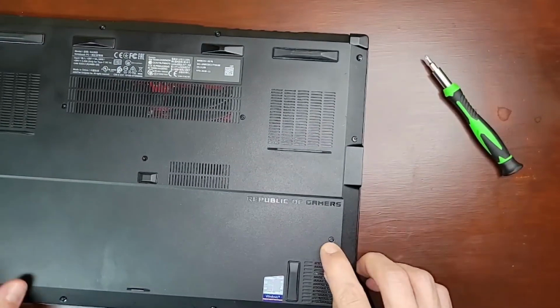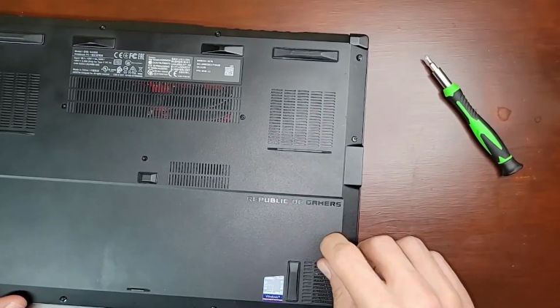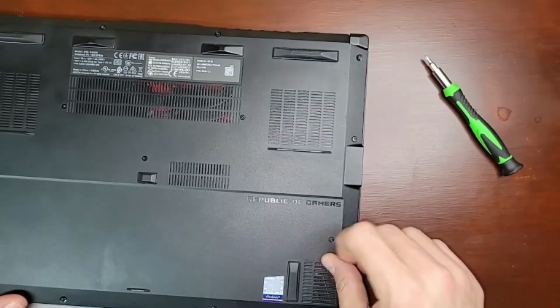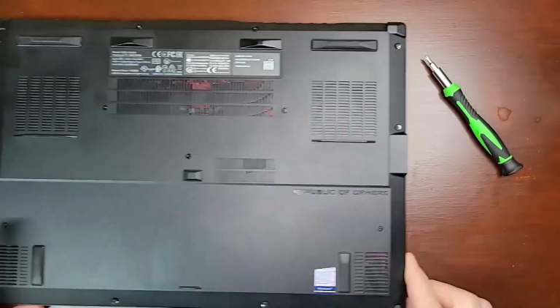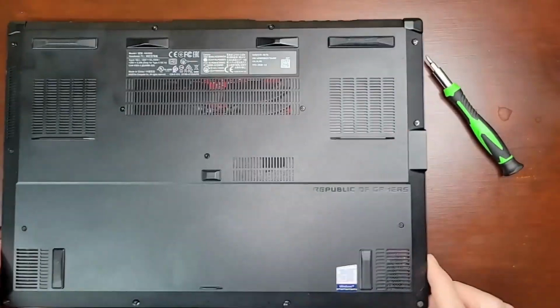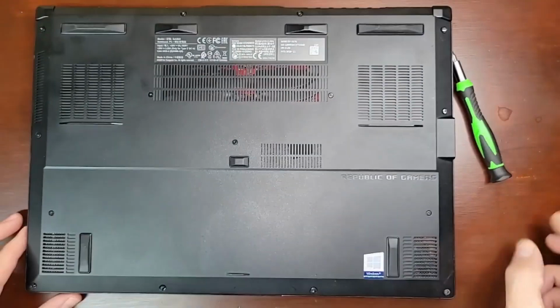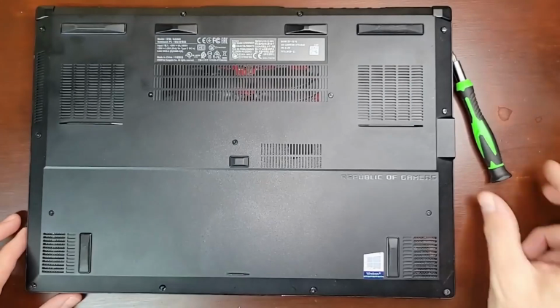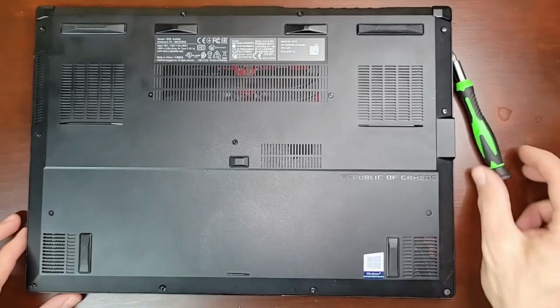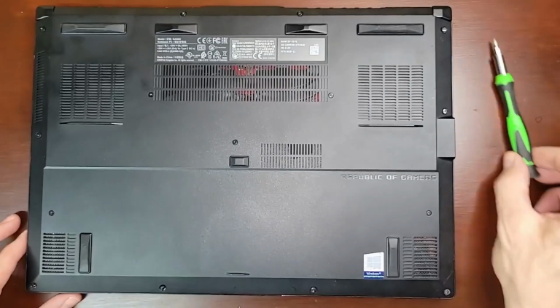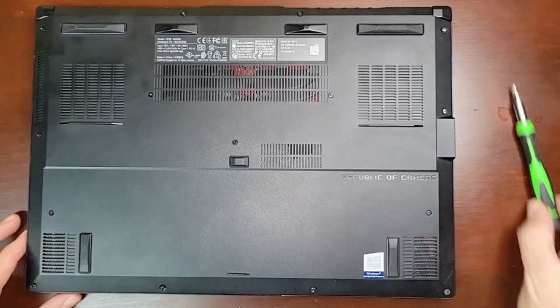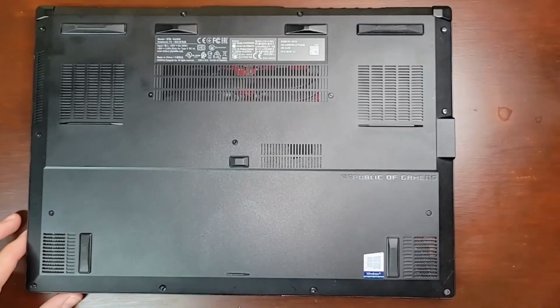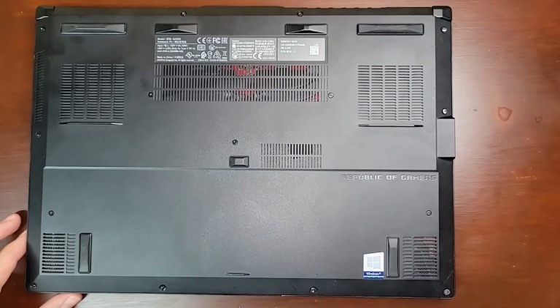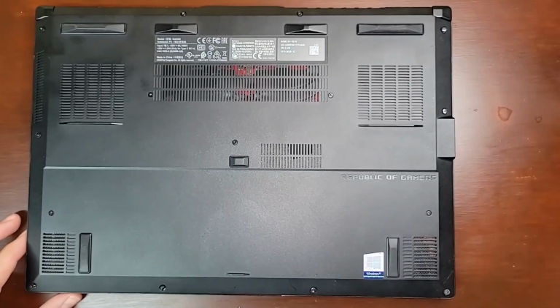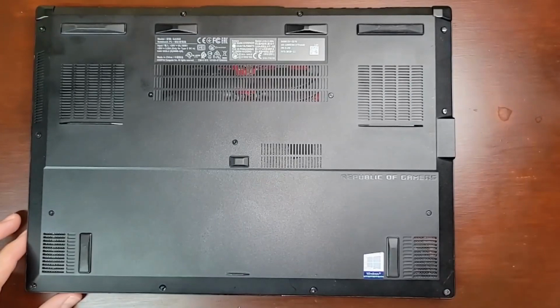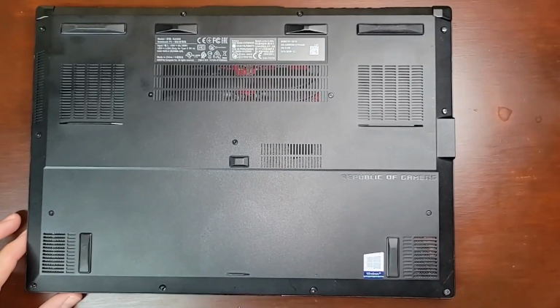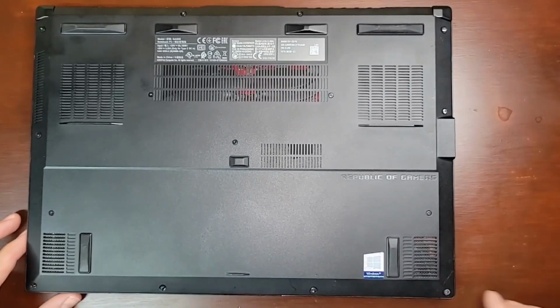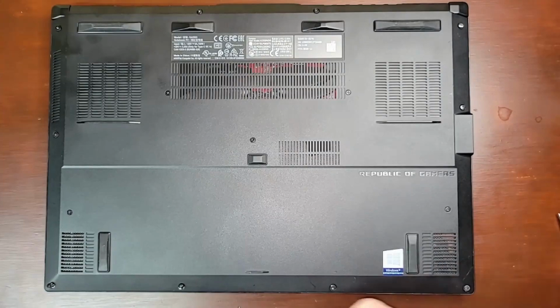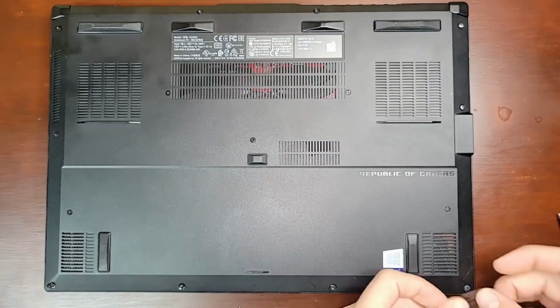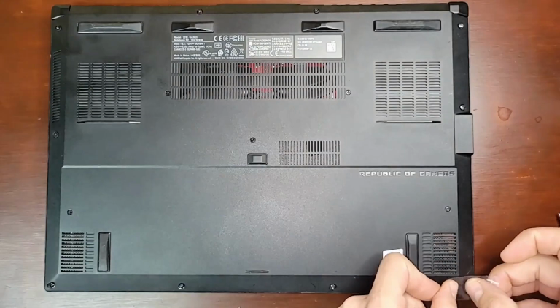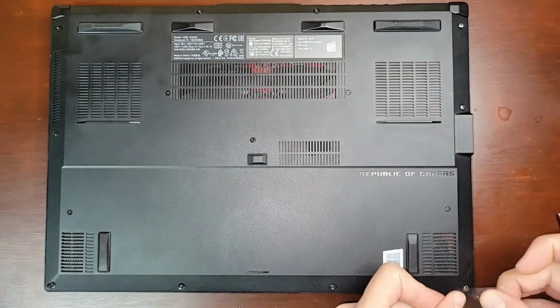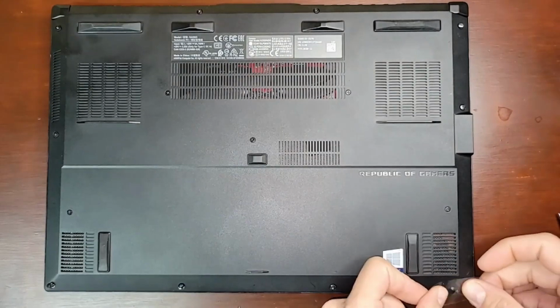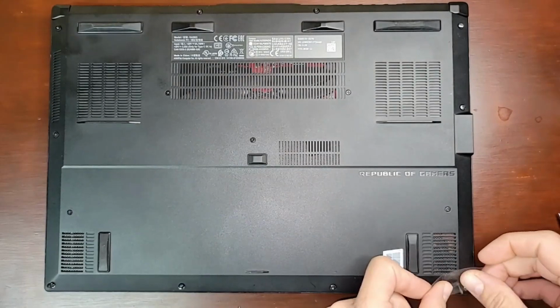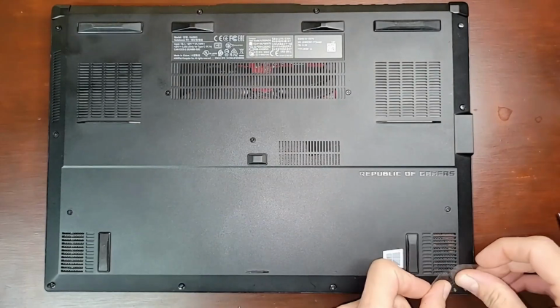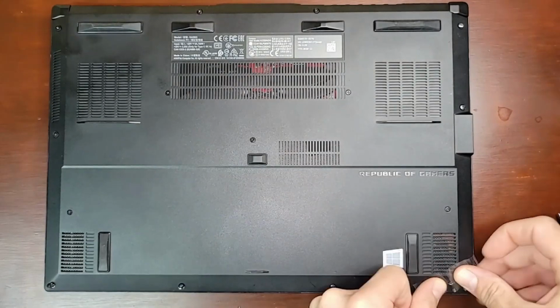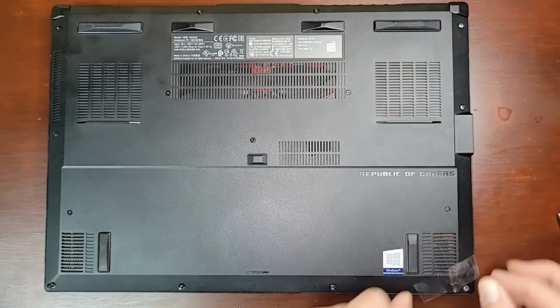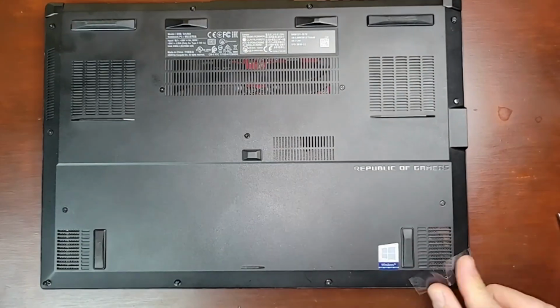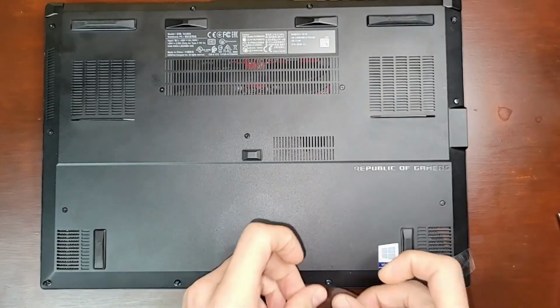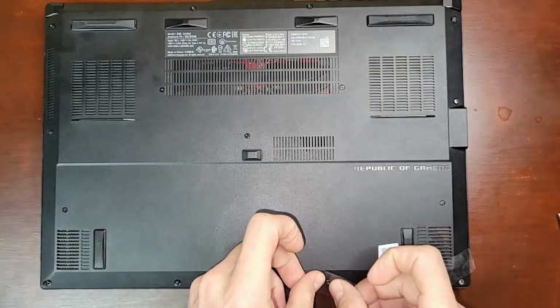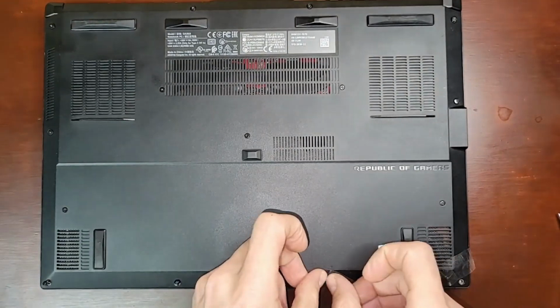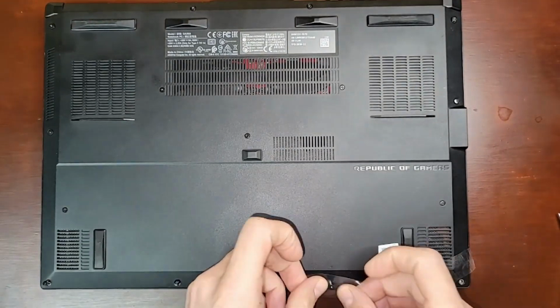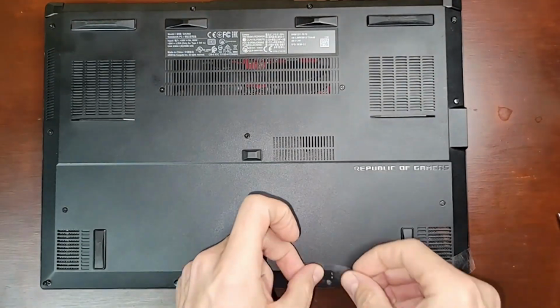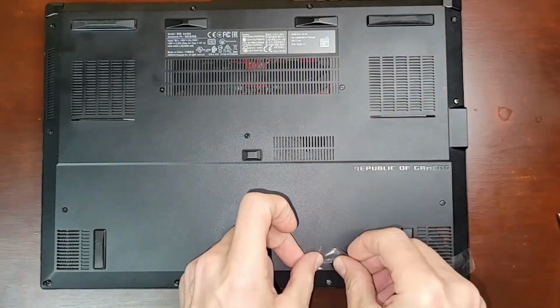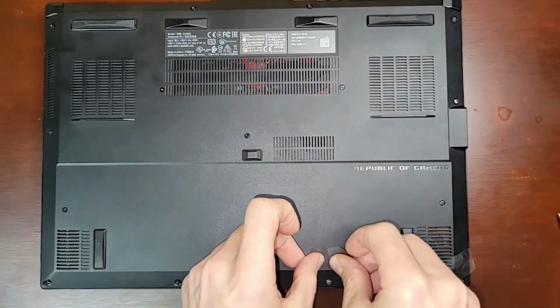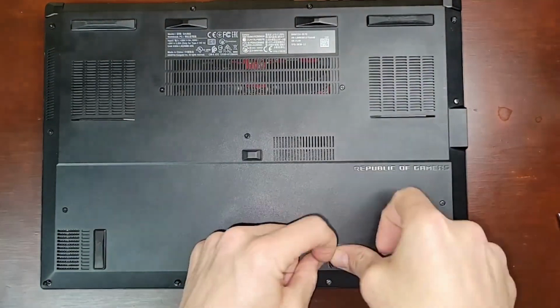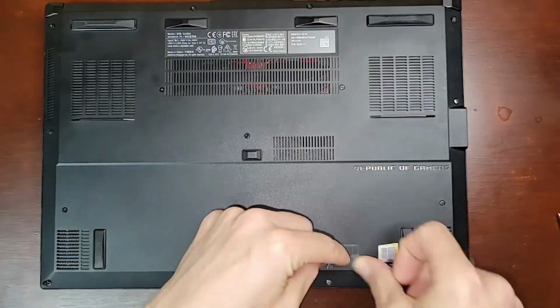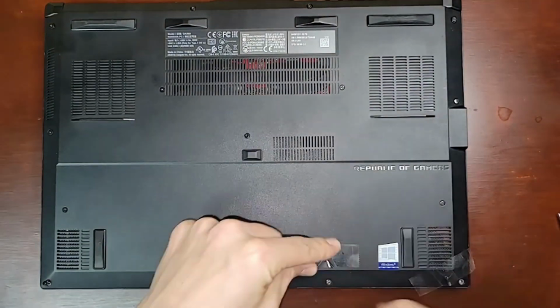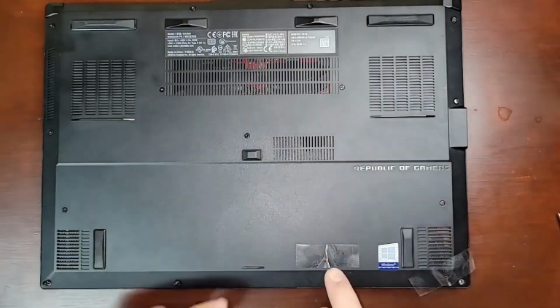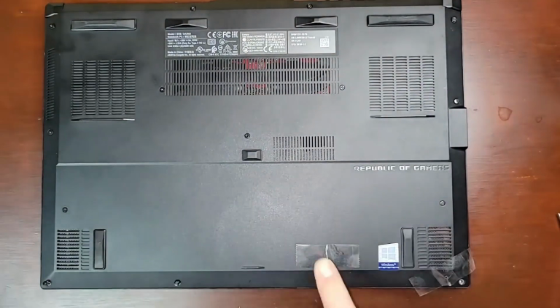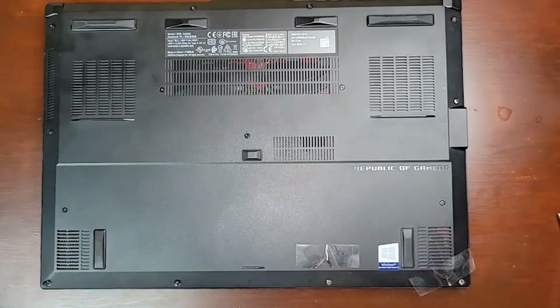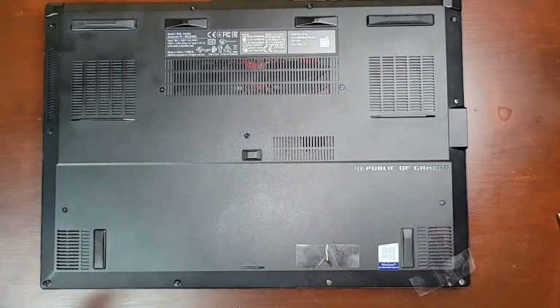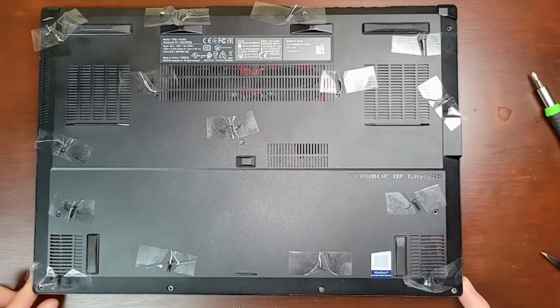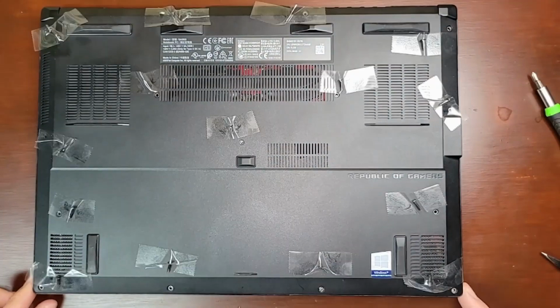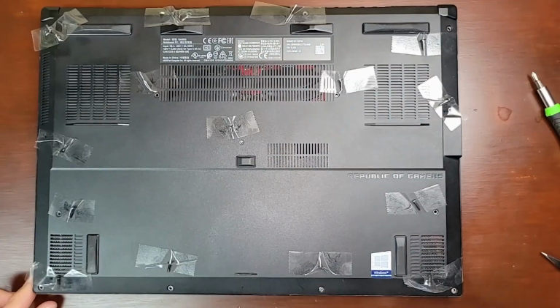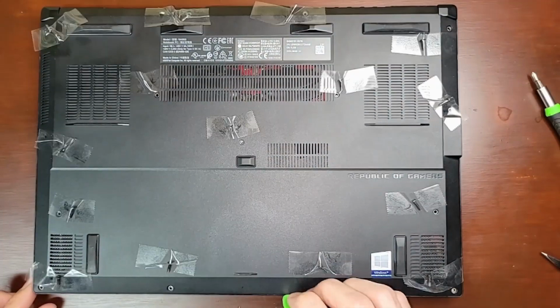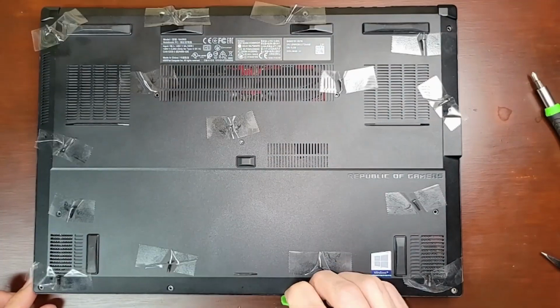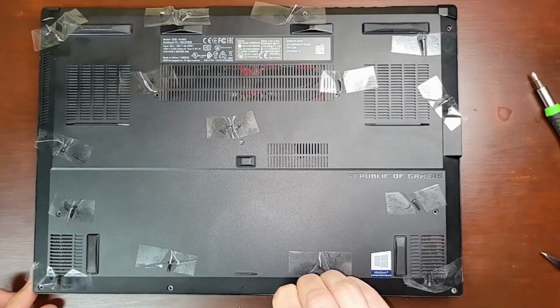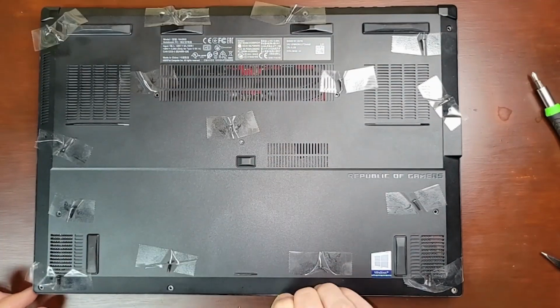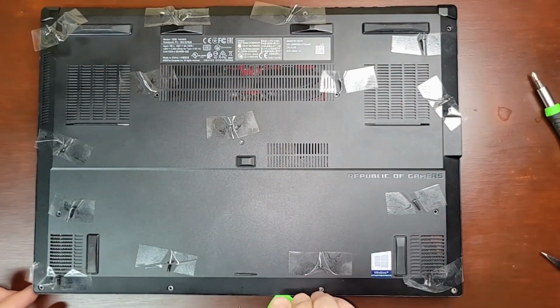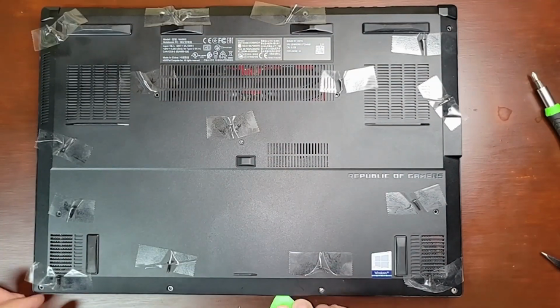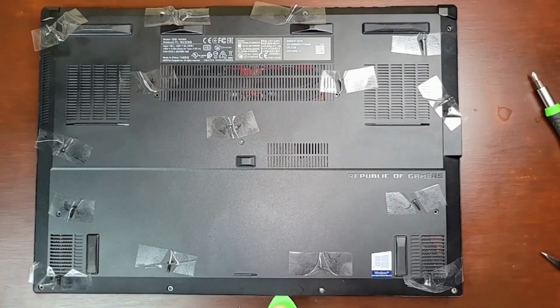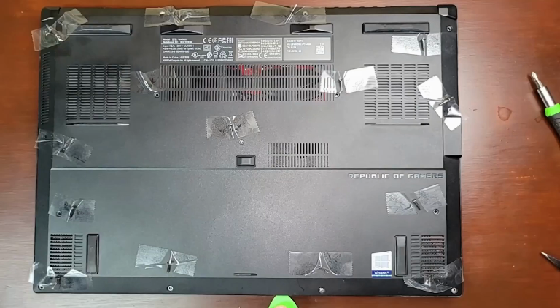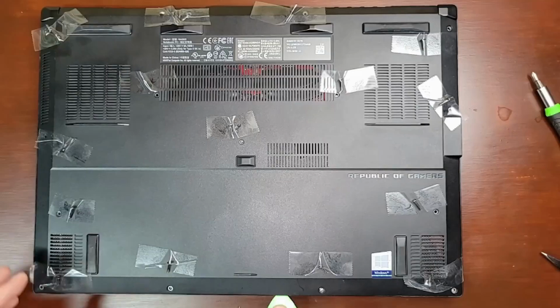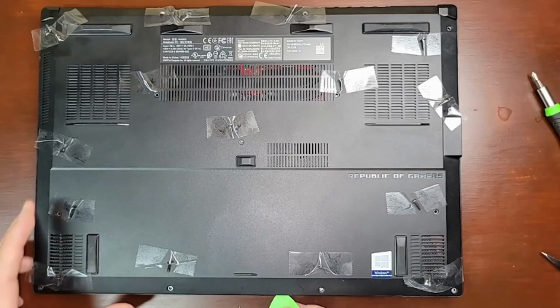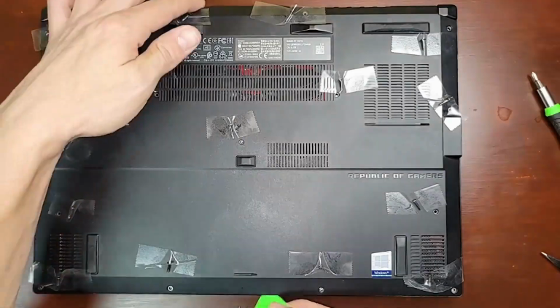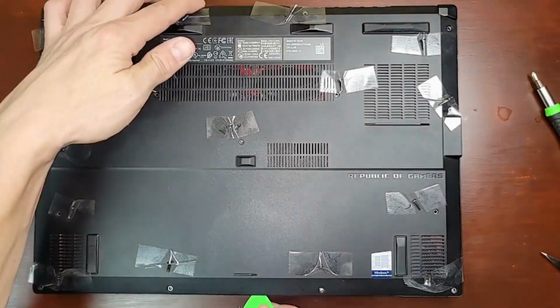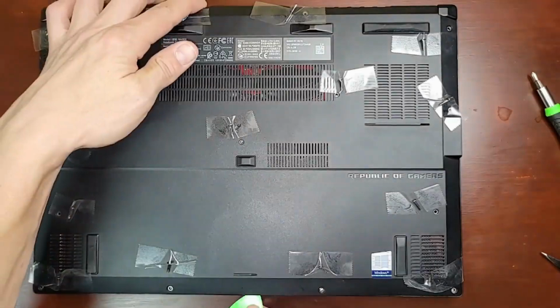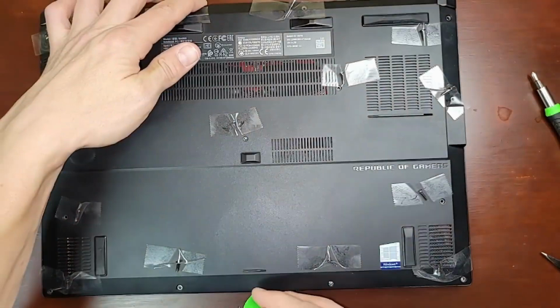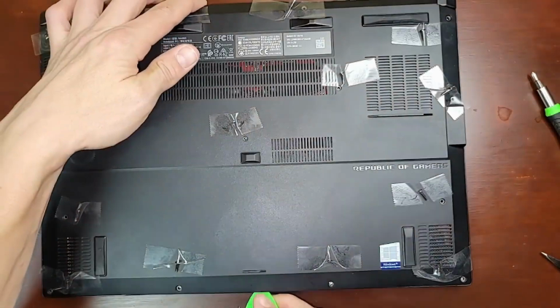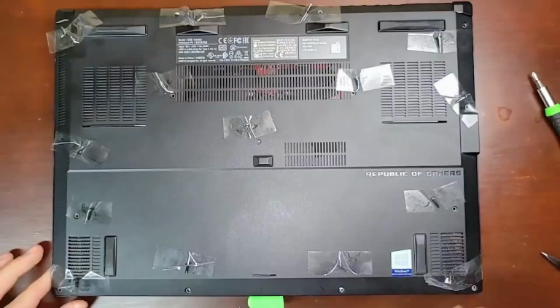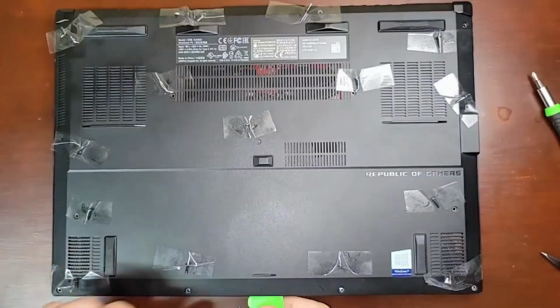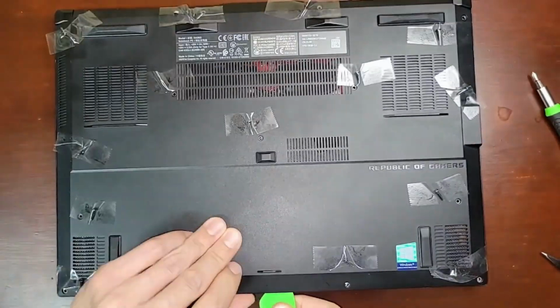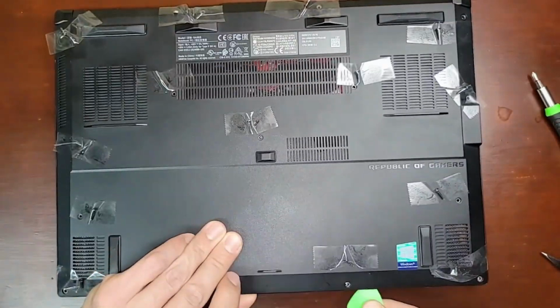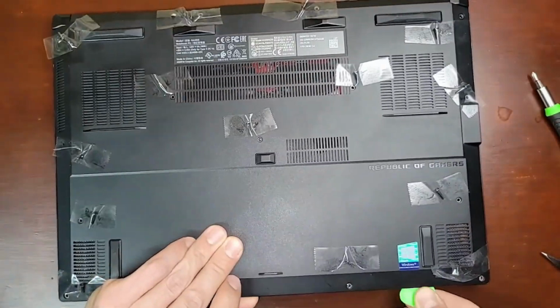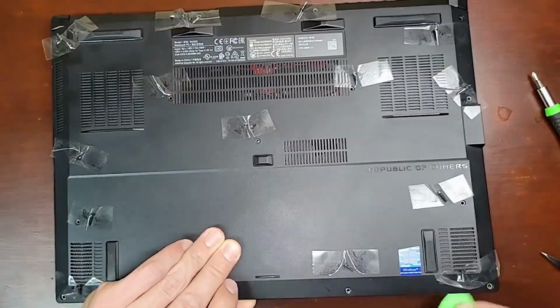I like to tape the screws next to their locations so I don't lose track of them. And now we can just pop the bottom cover off using a pick.